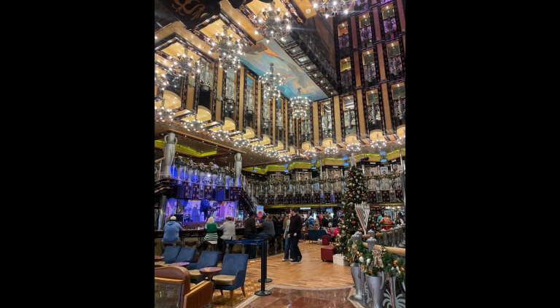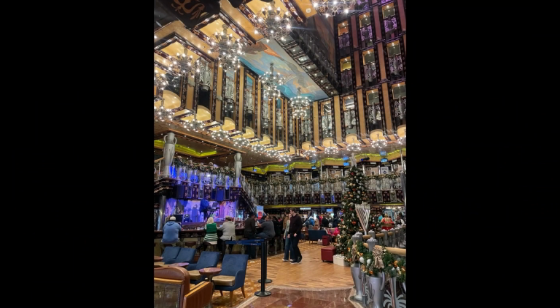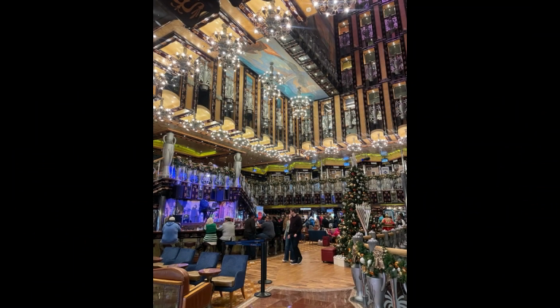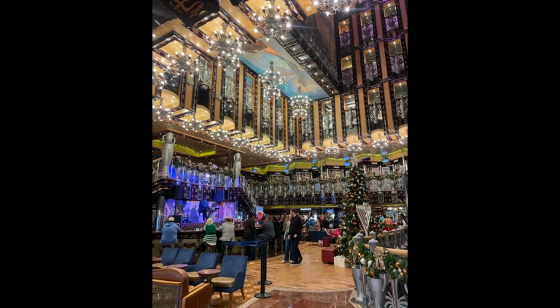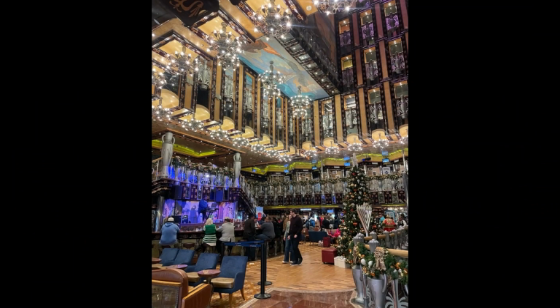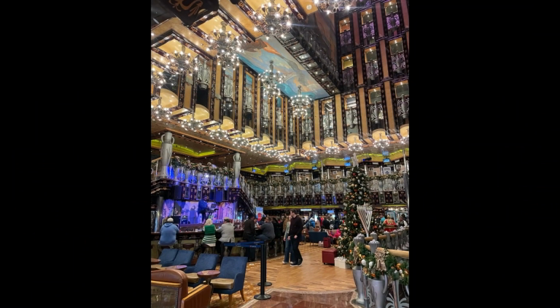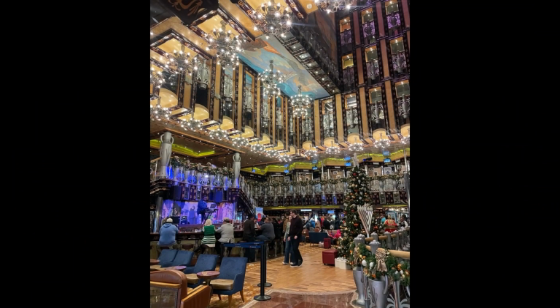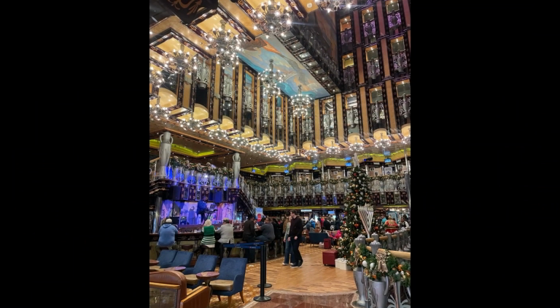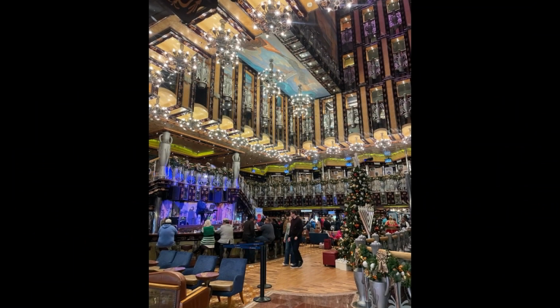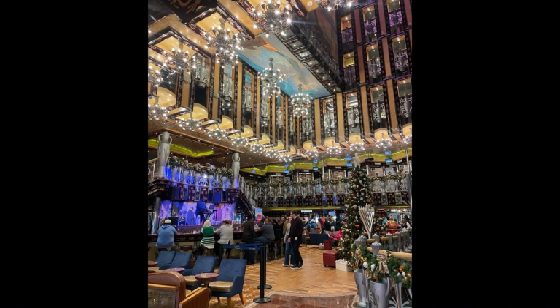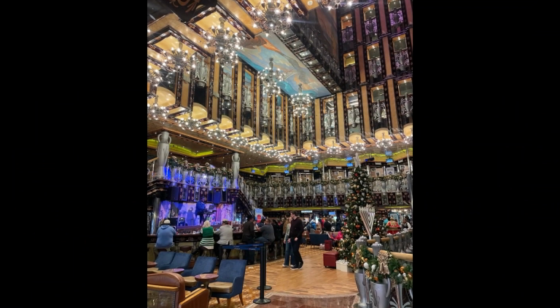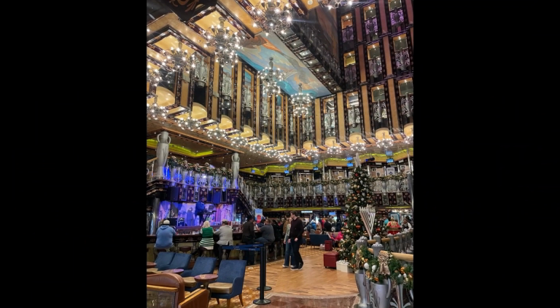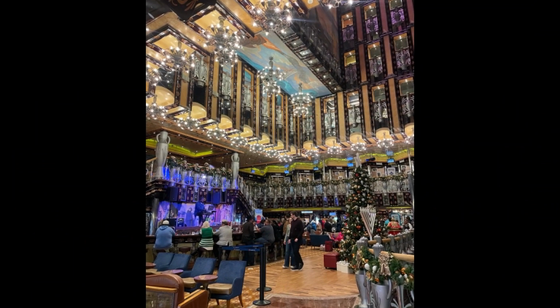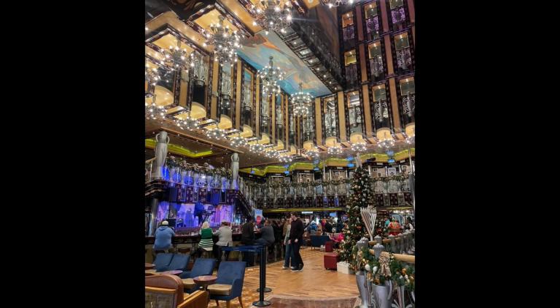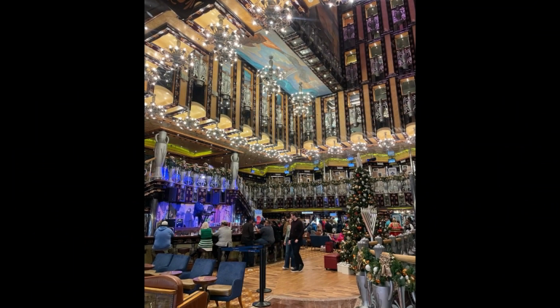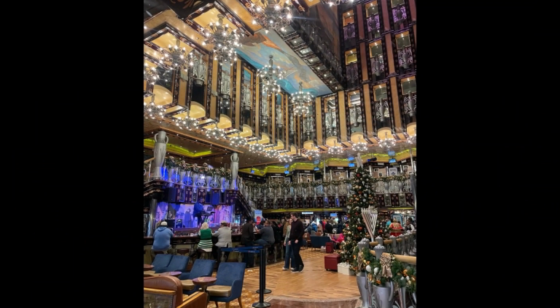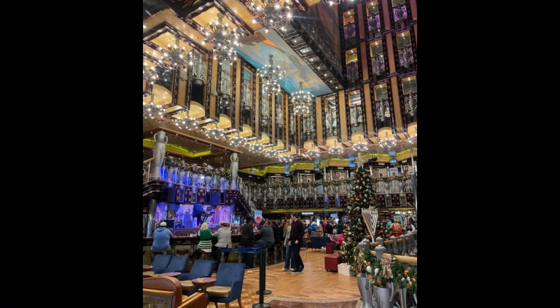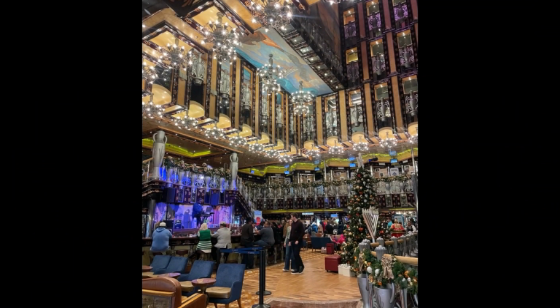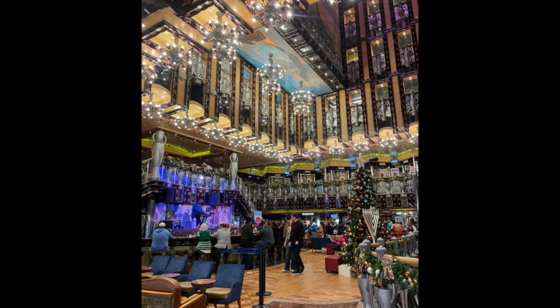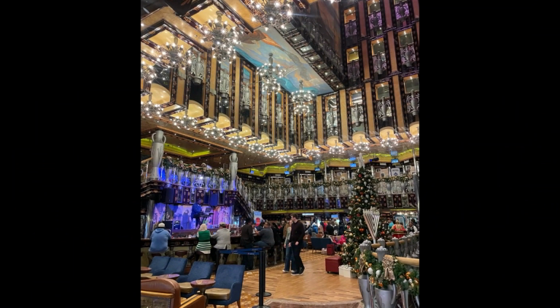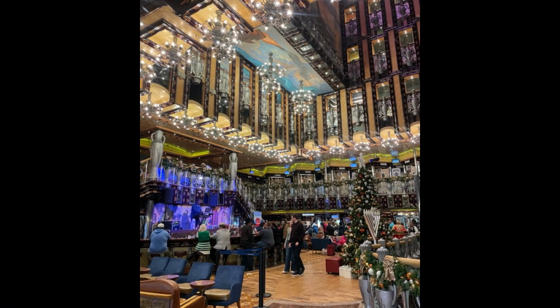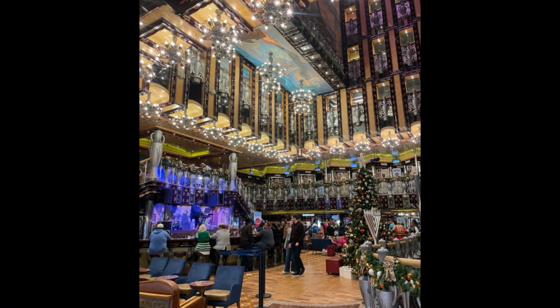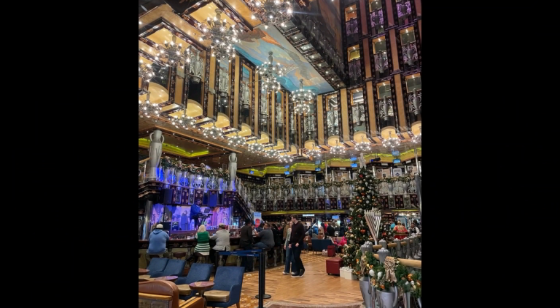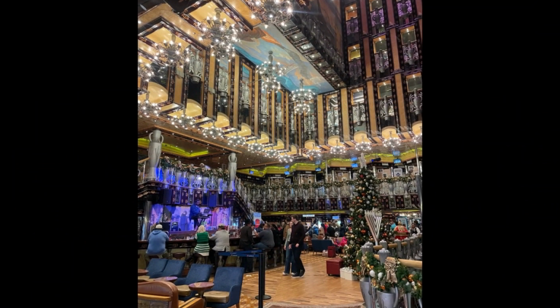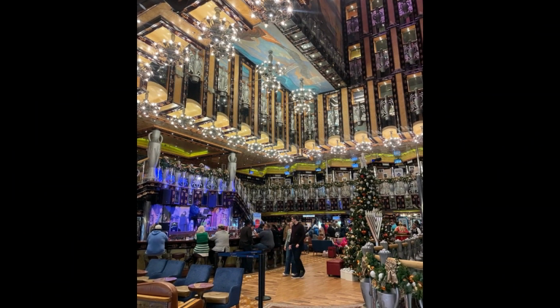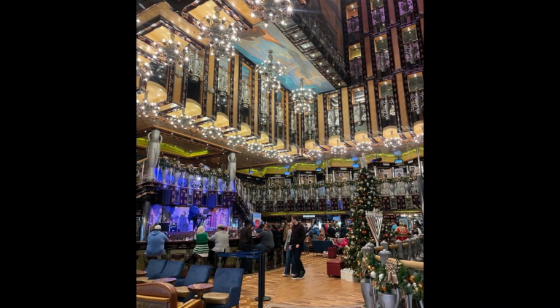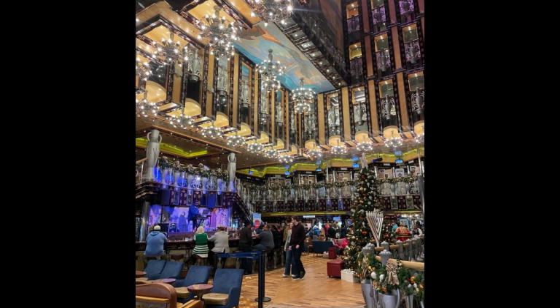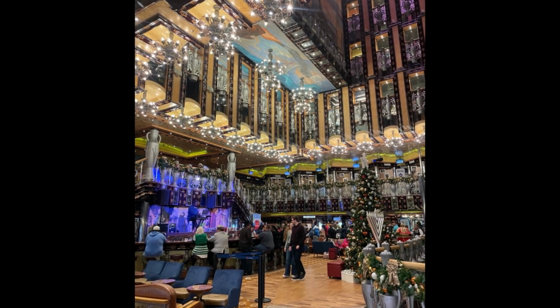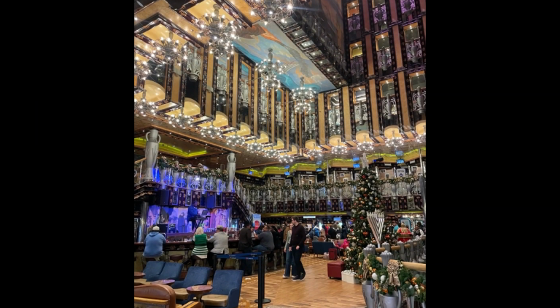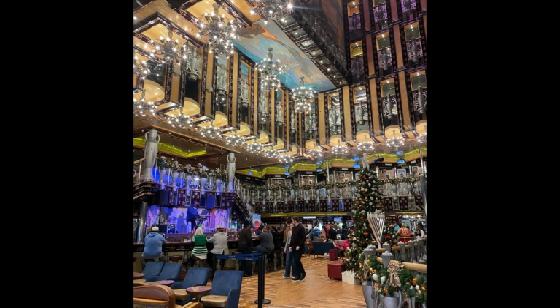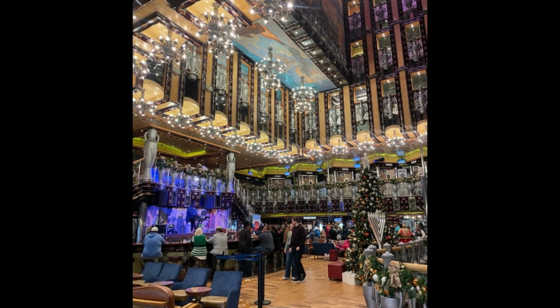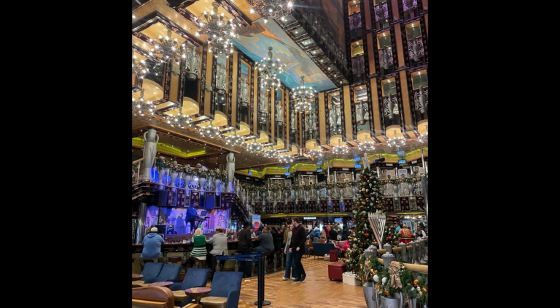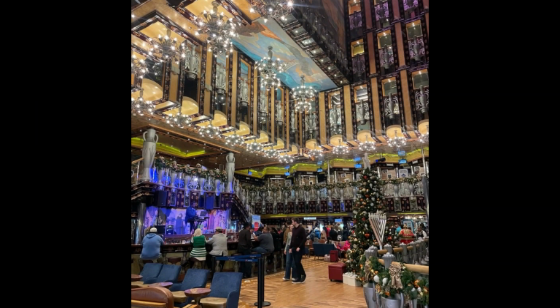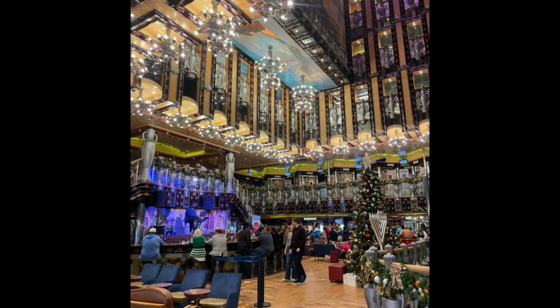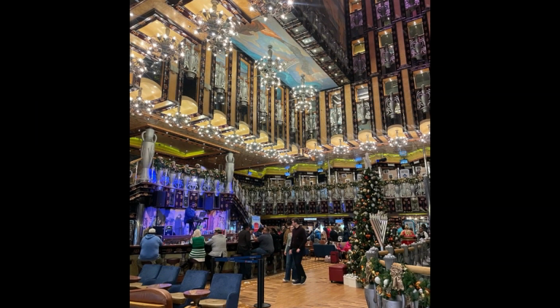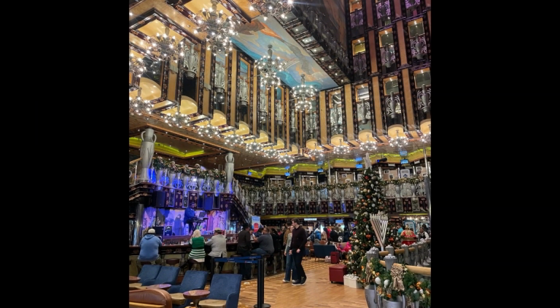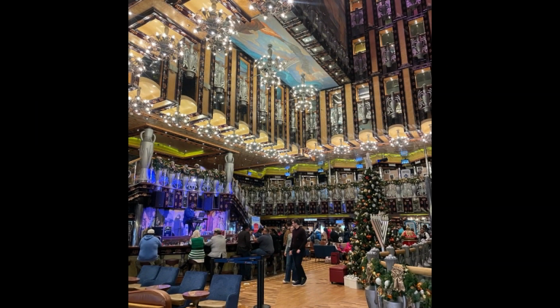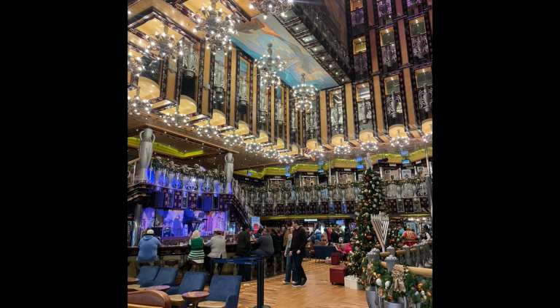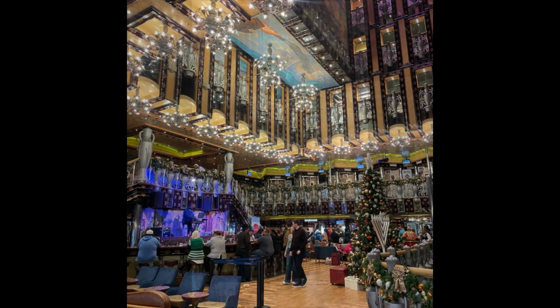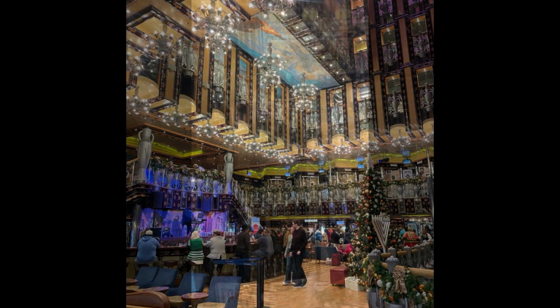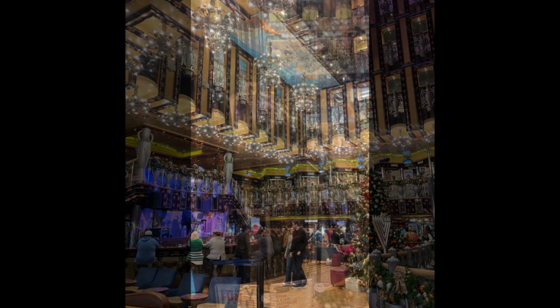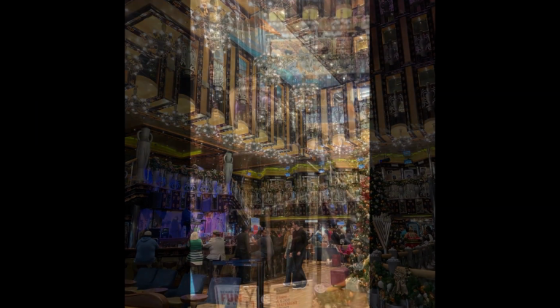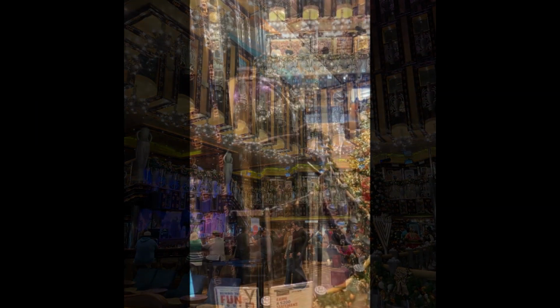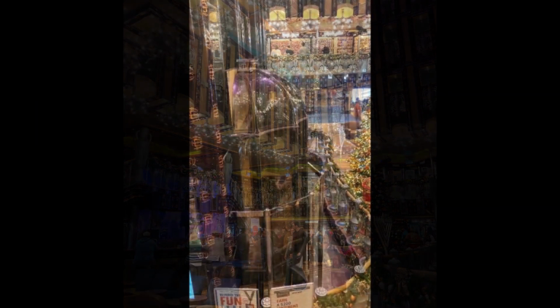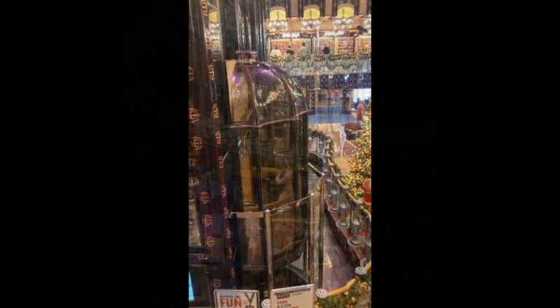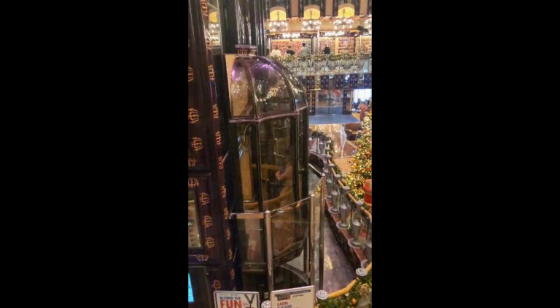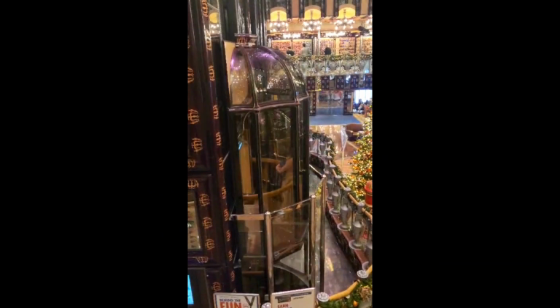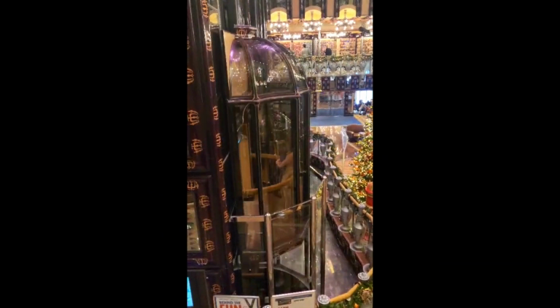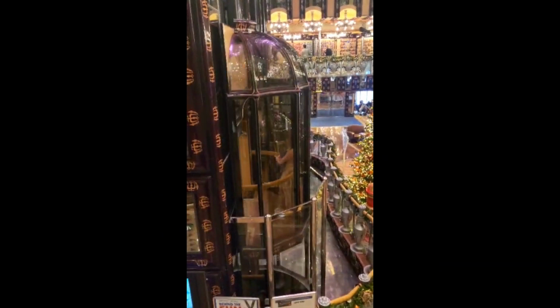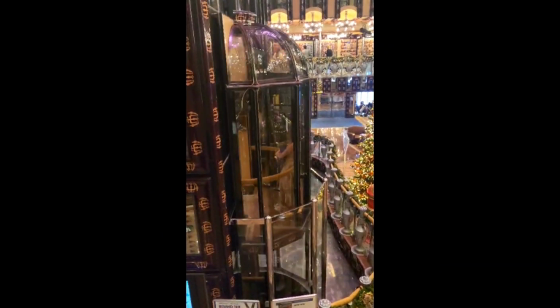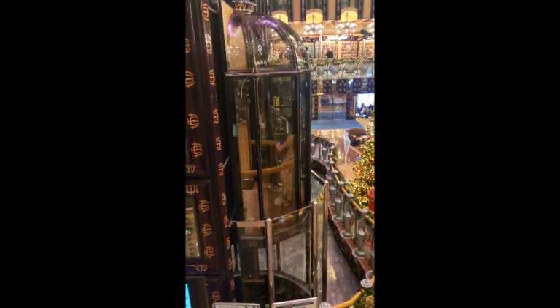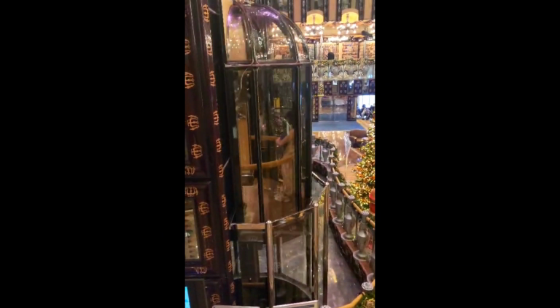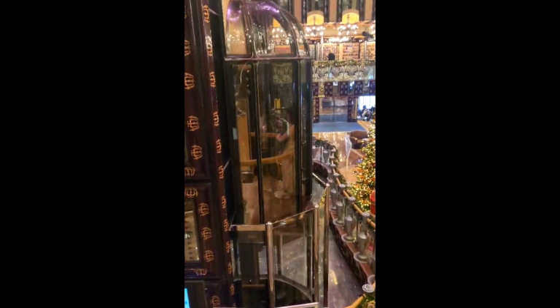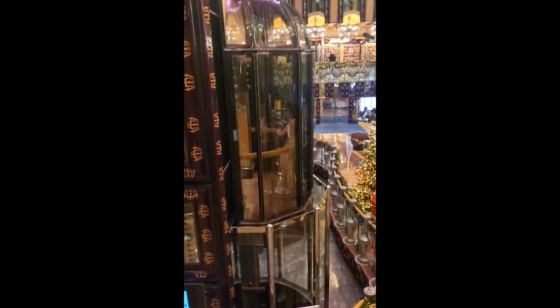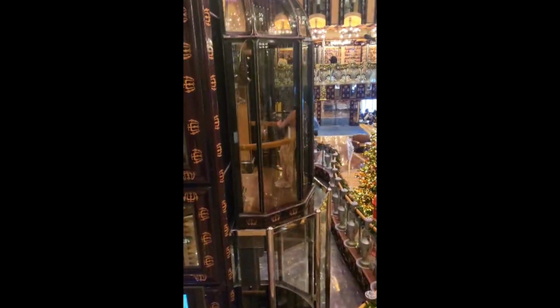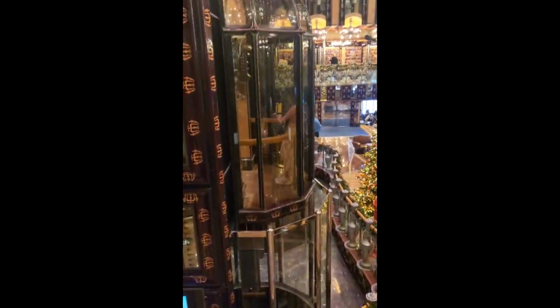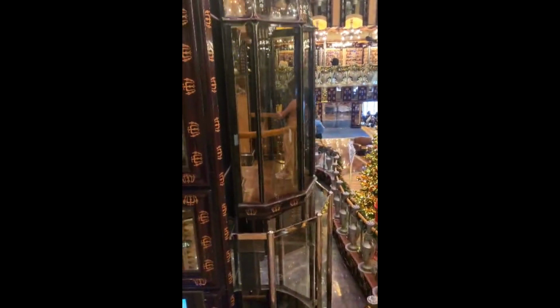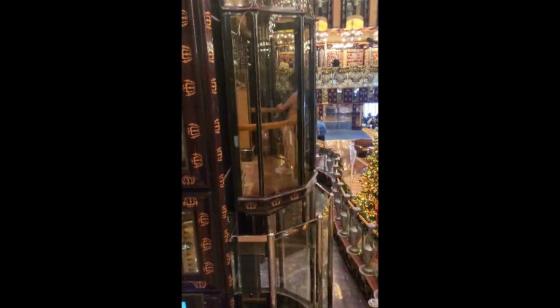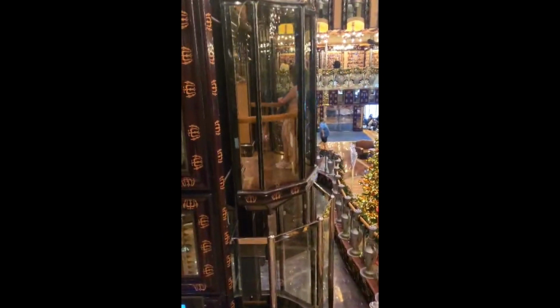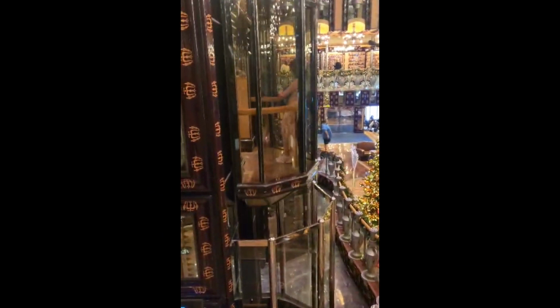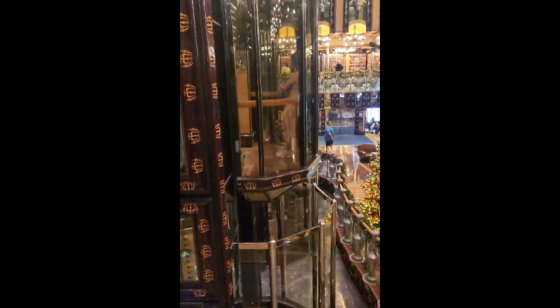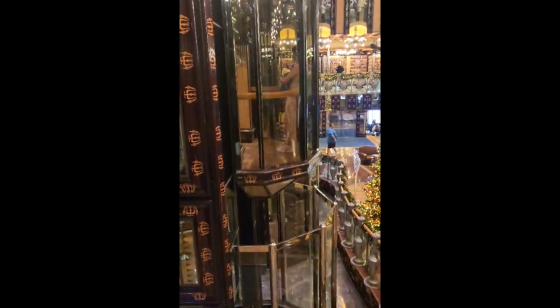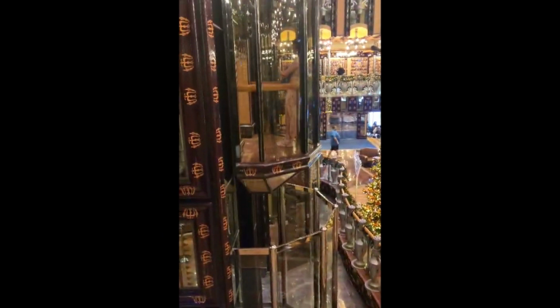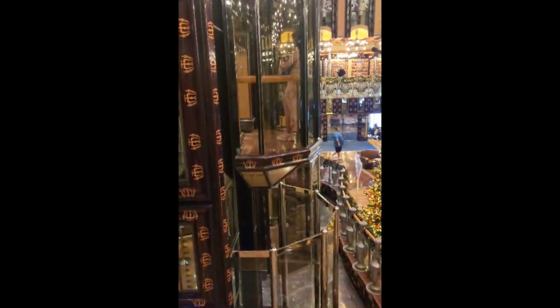Although the Legend is an older ship, it was decorated nicely for the holidays and has unique artwork throughout the ship.